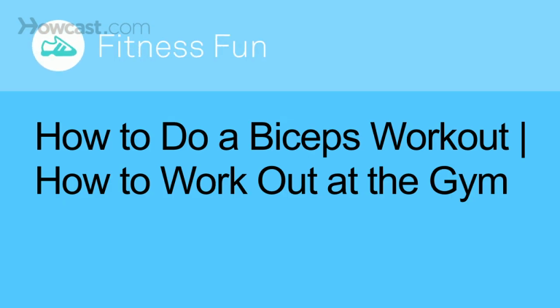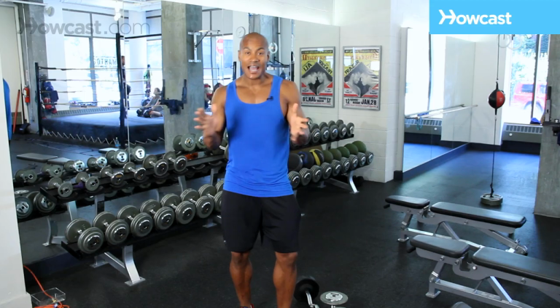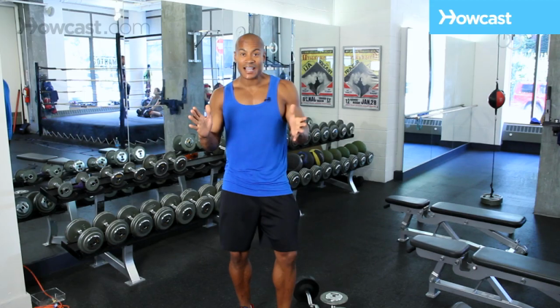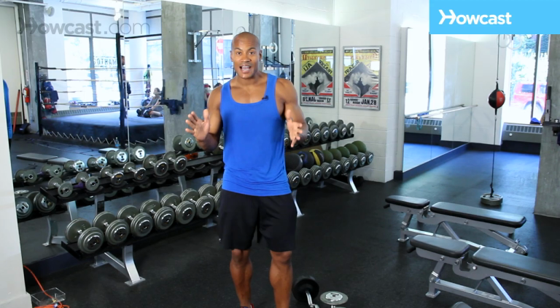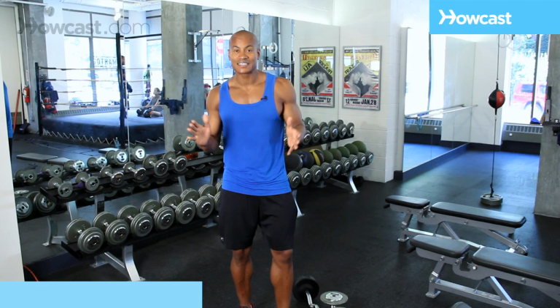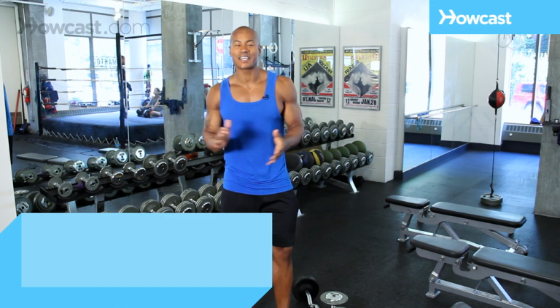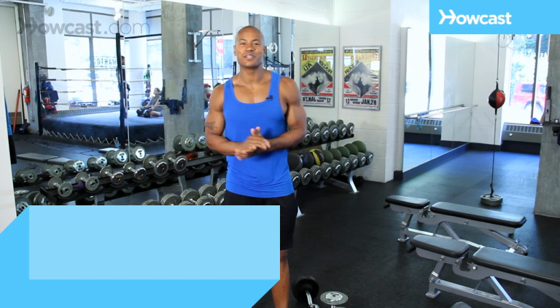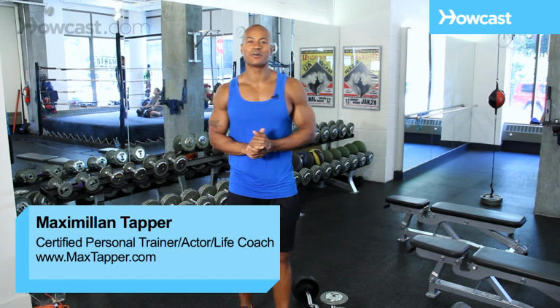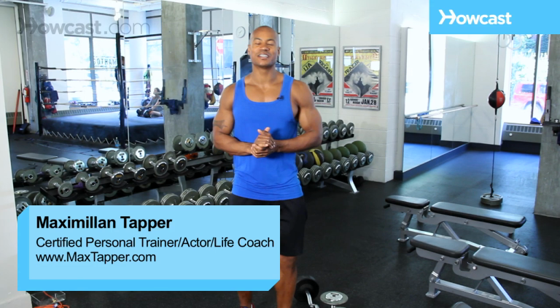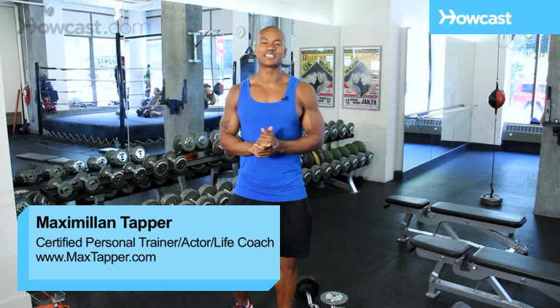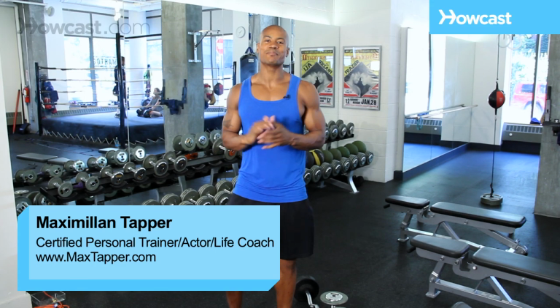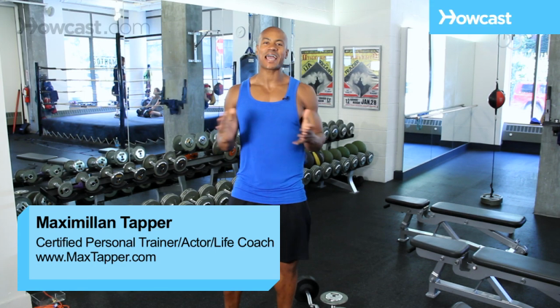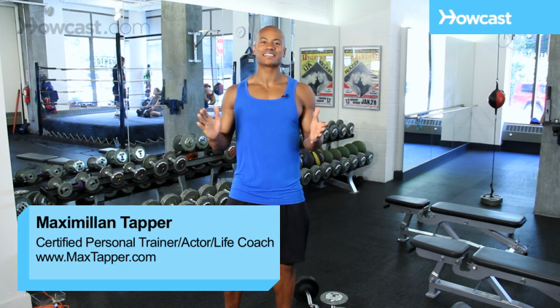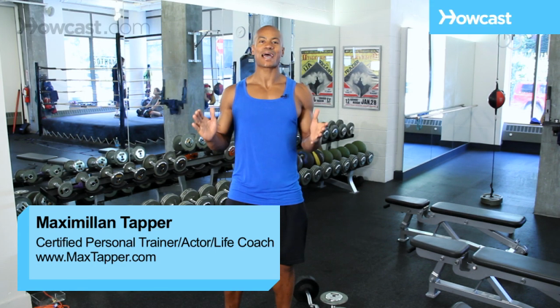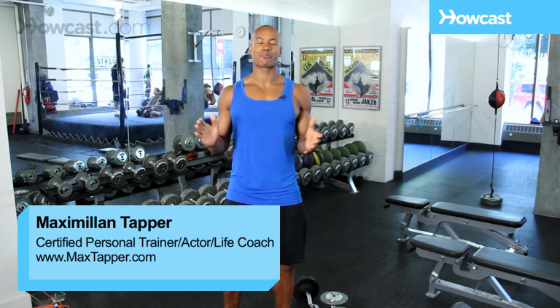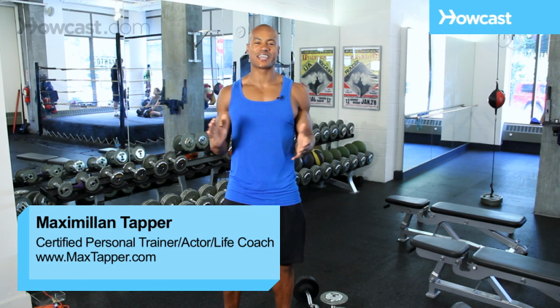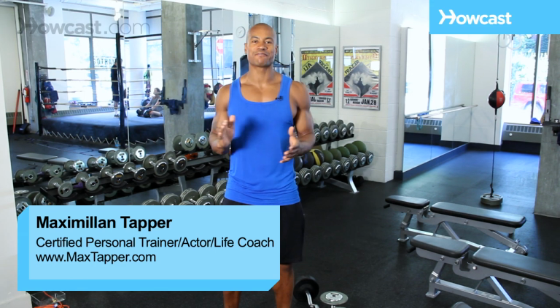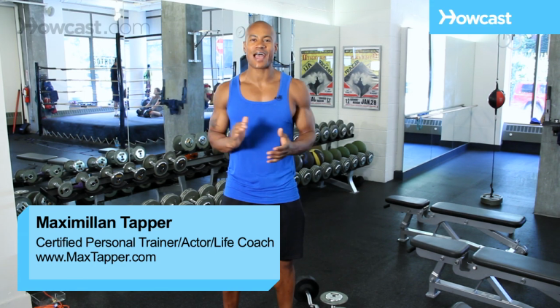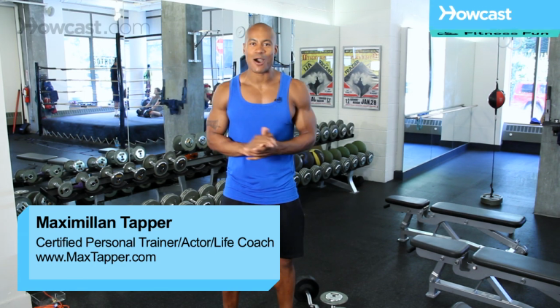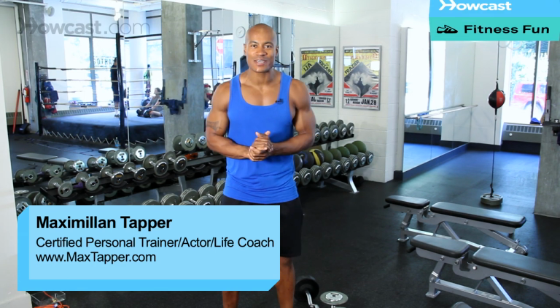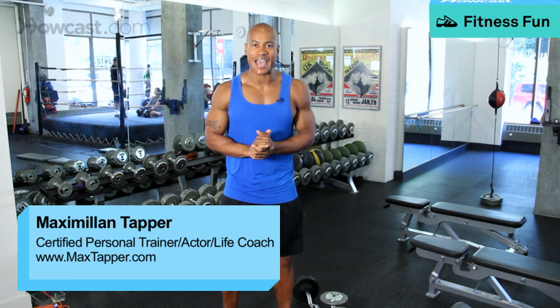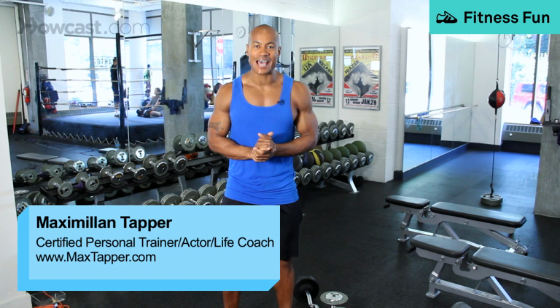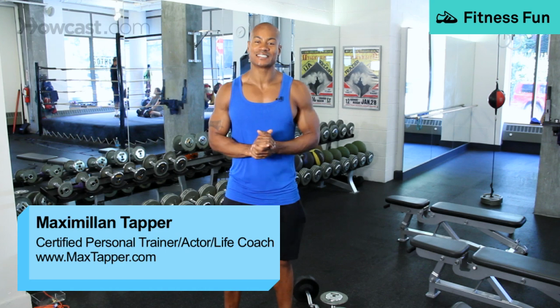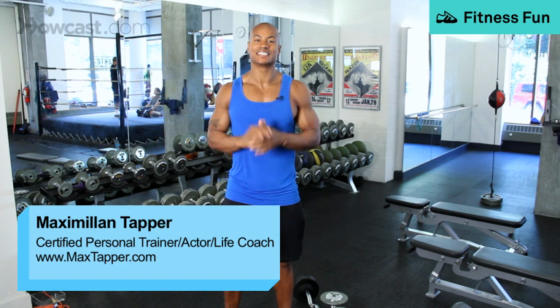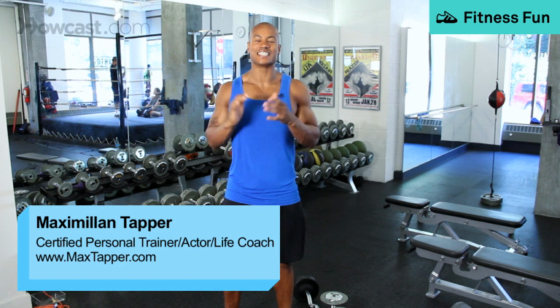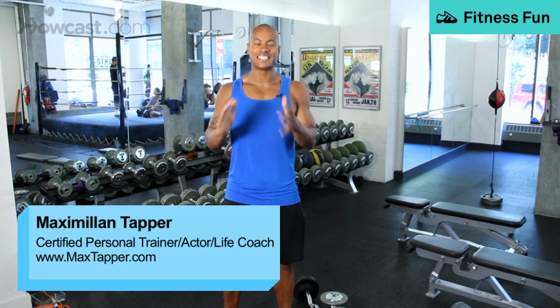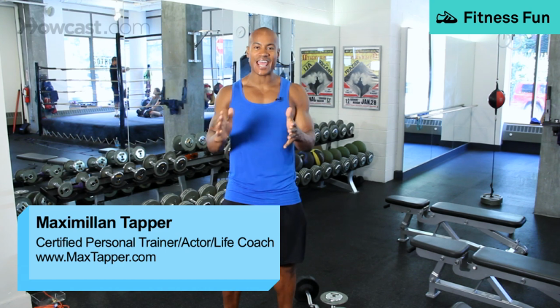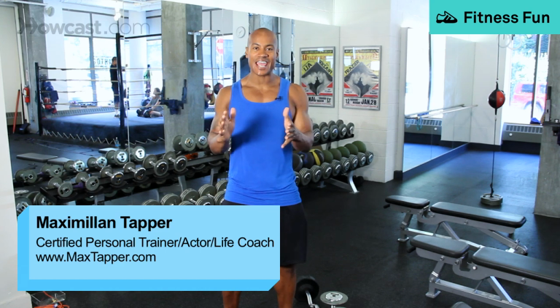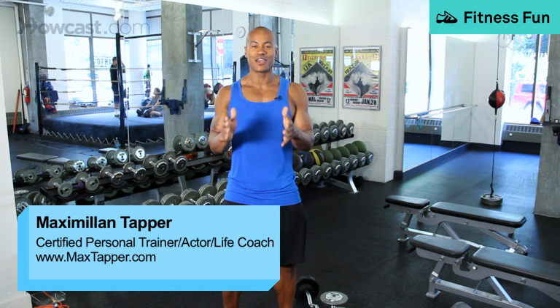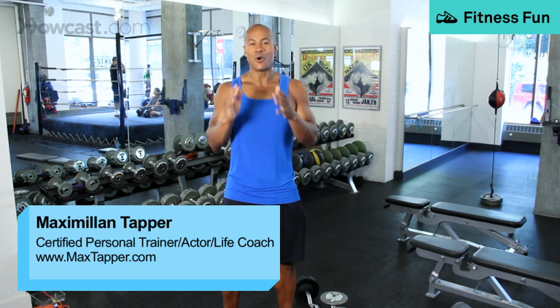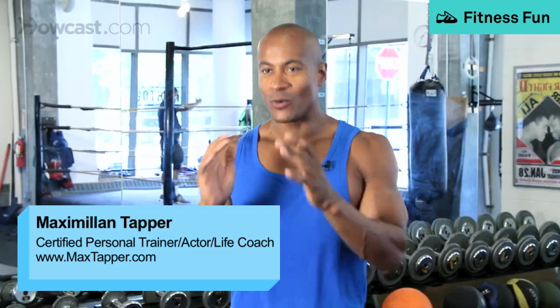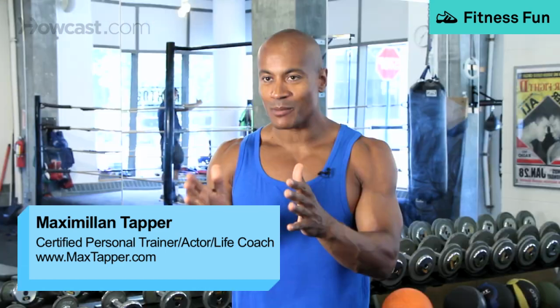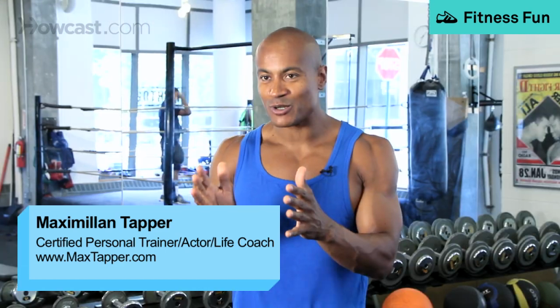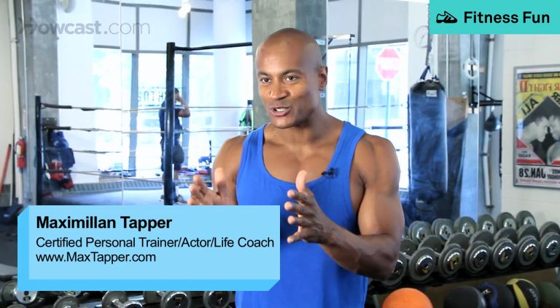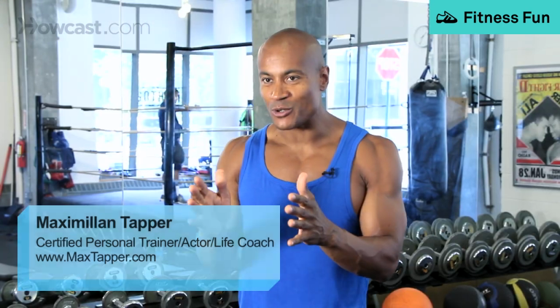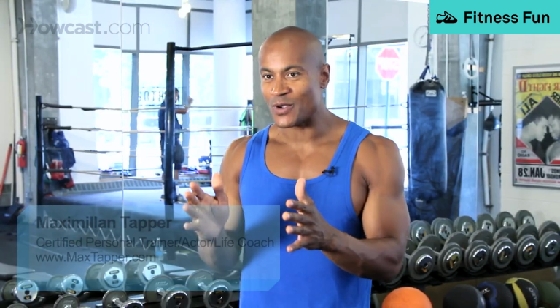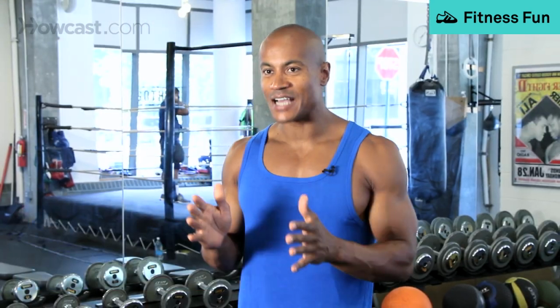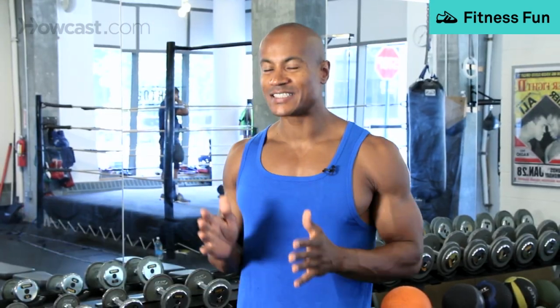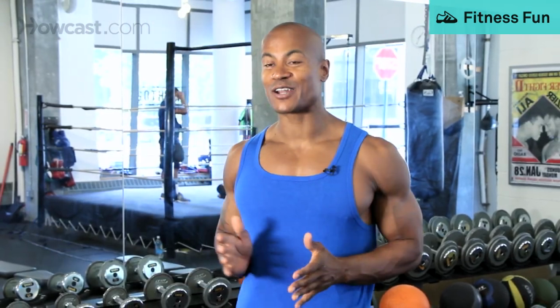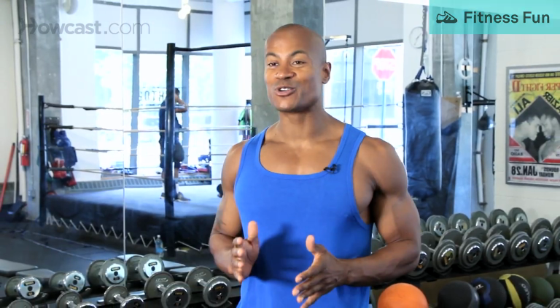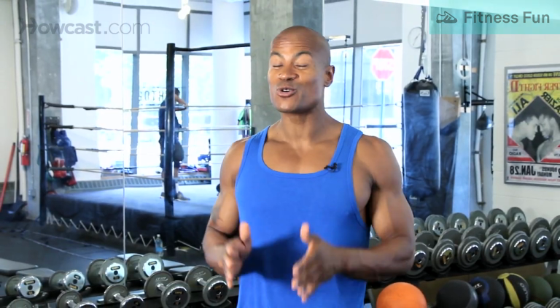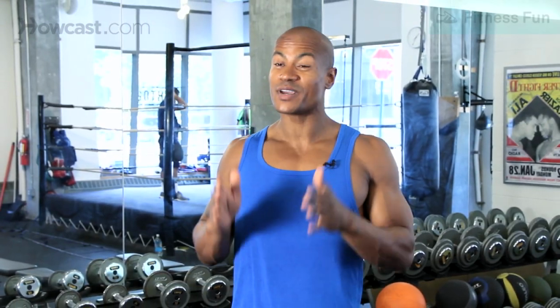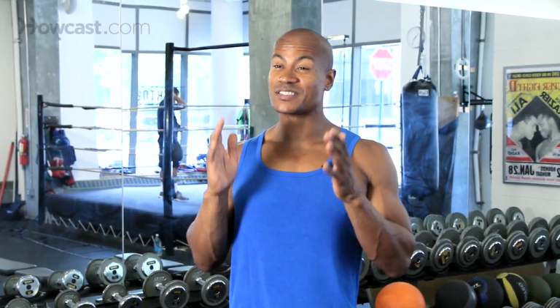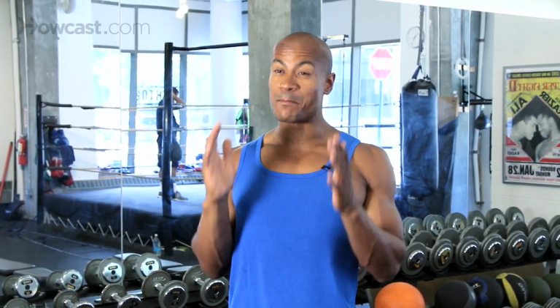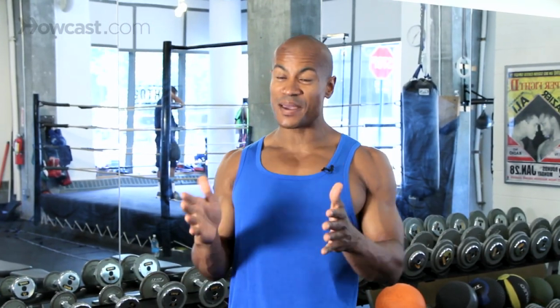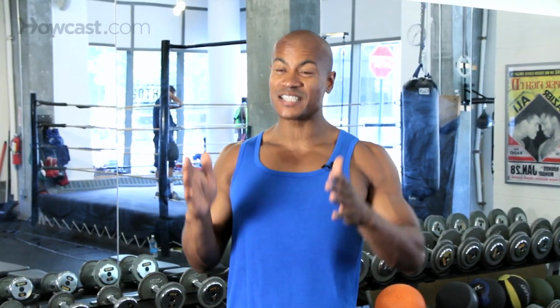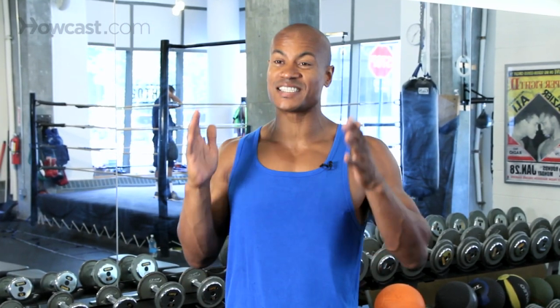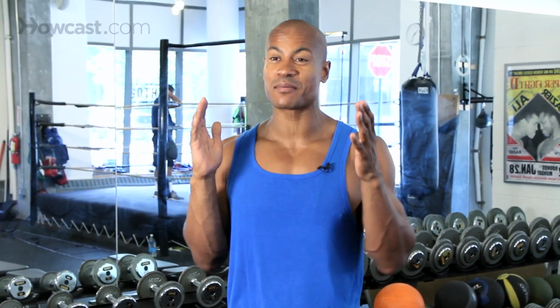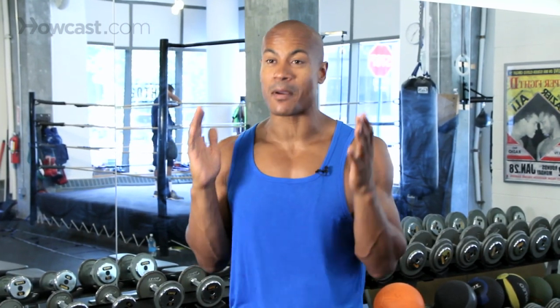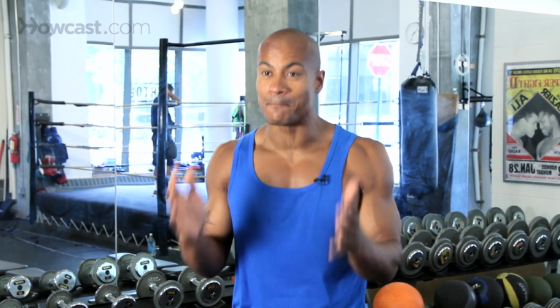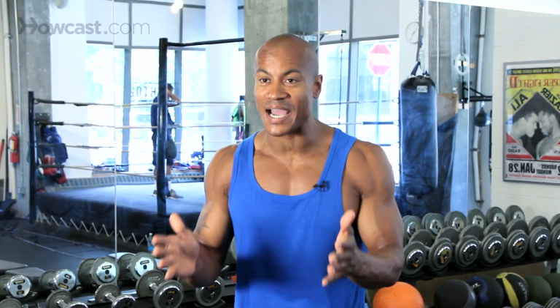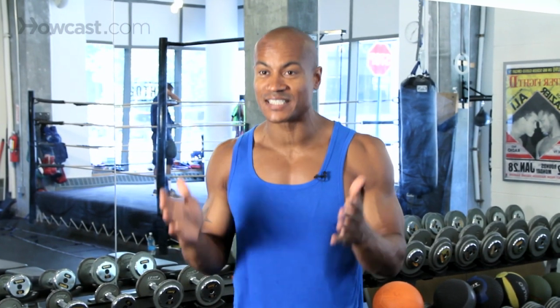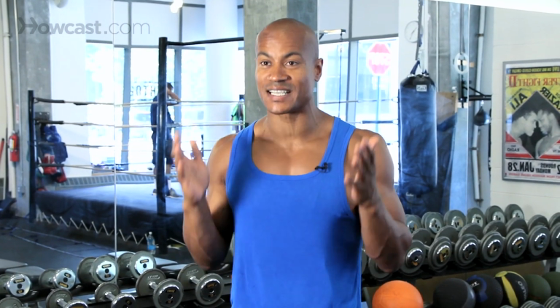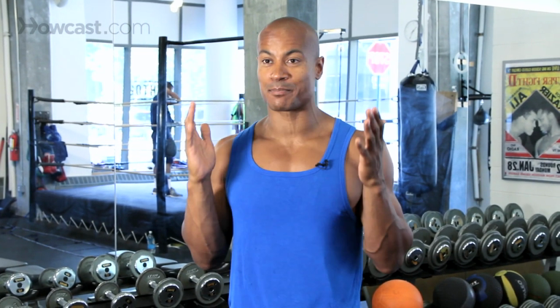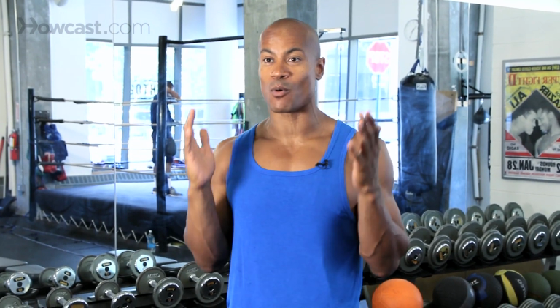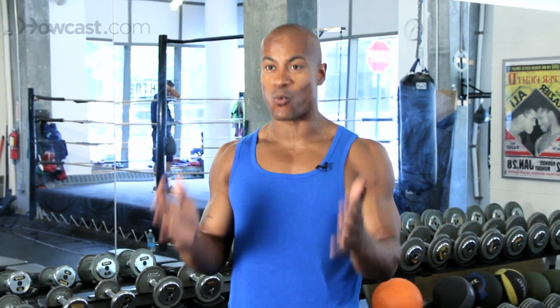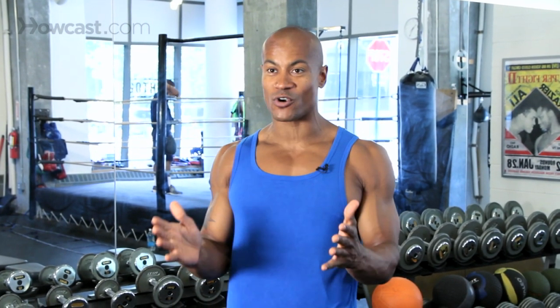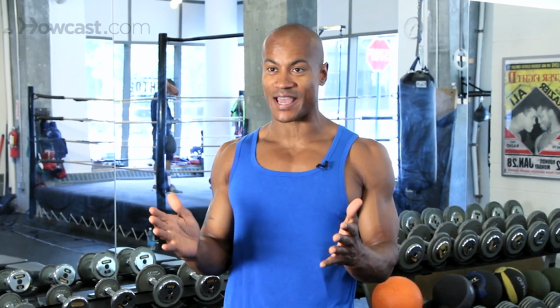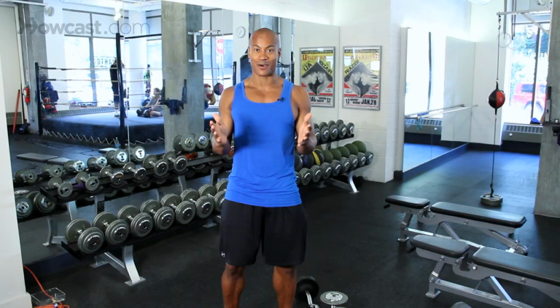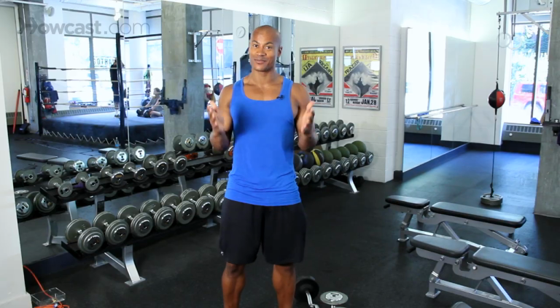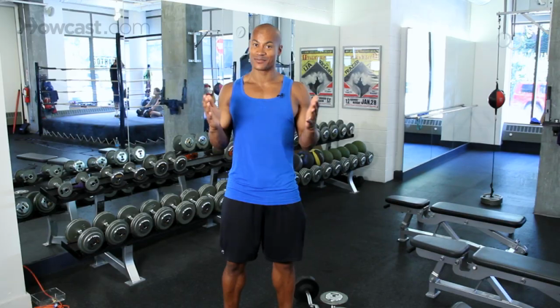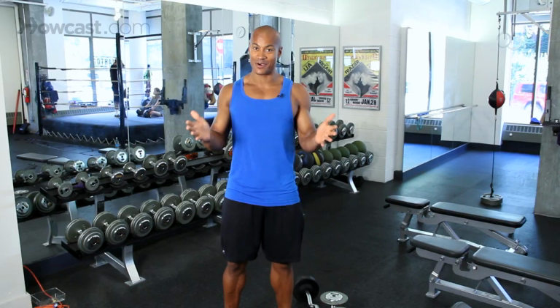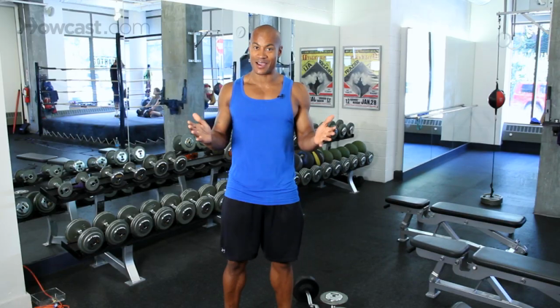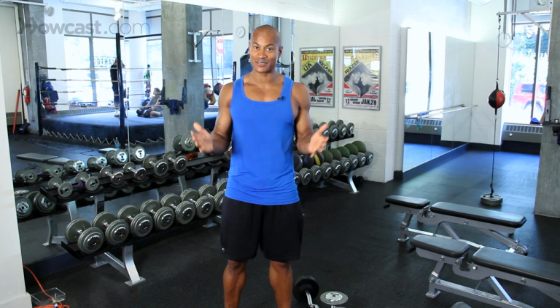Hi guys, how you doing? This is Max Tapper again for How Cash. And today, what I'm going to show you guys how to do is a basic bicep workout.